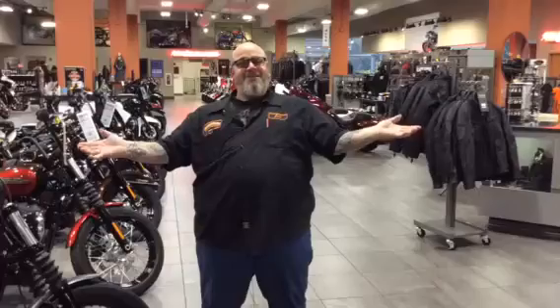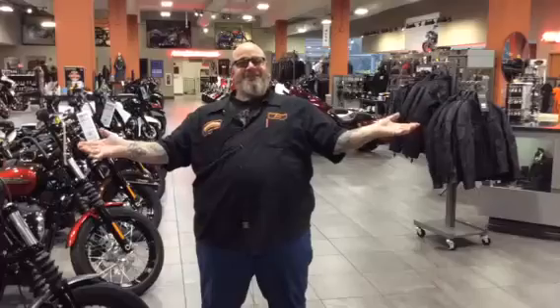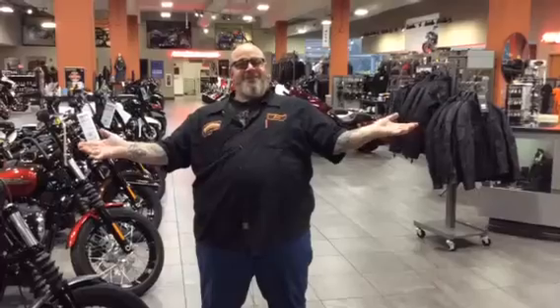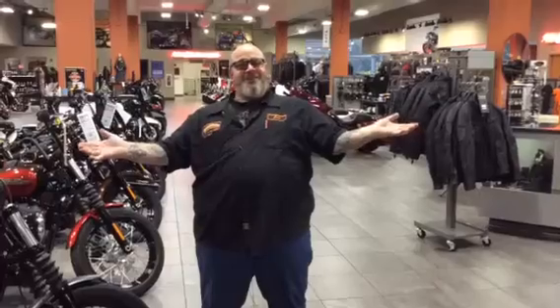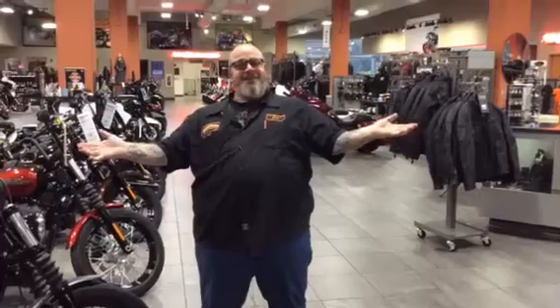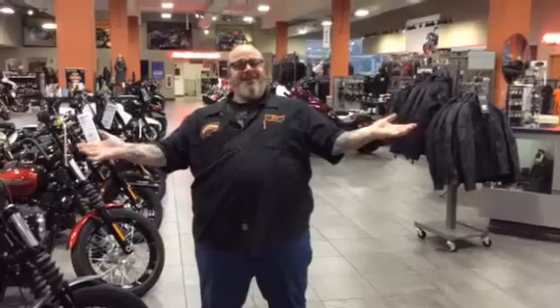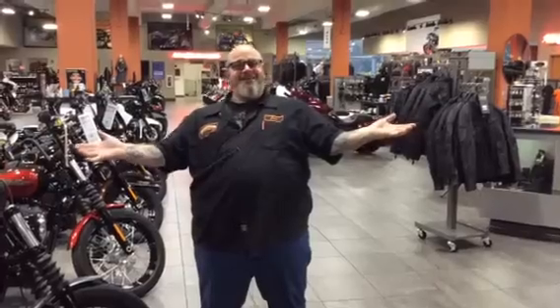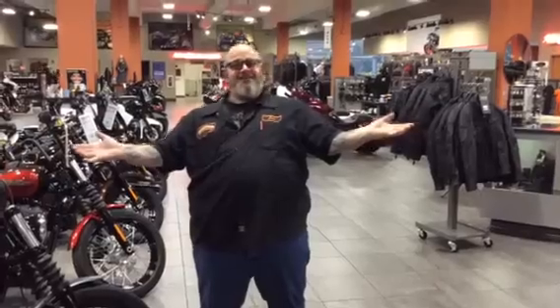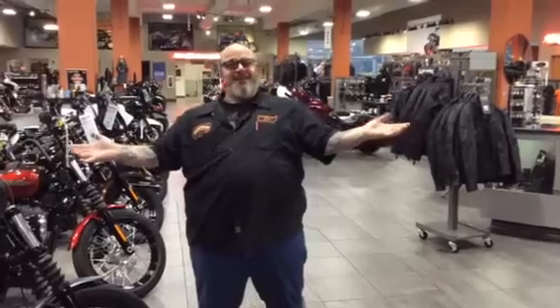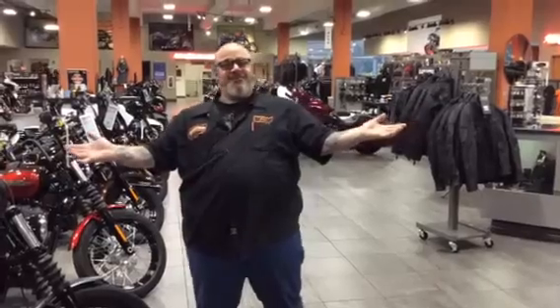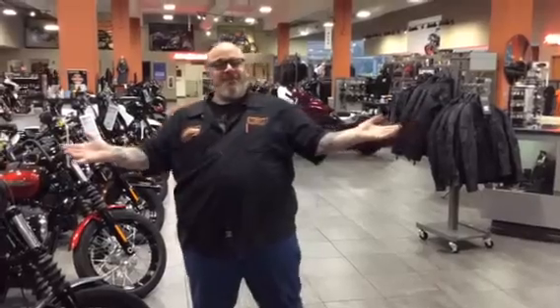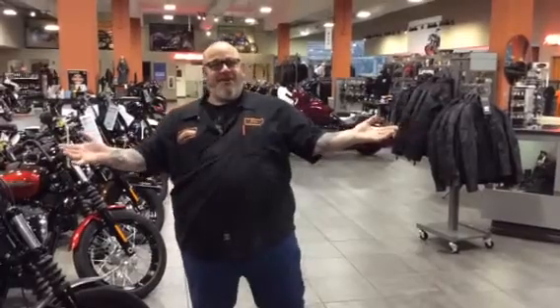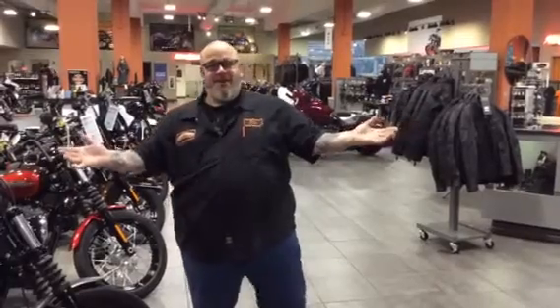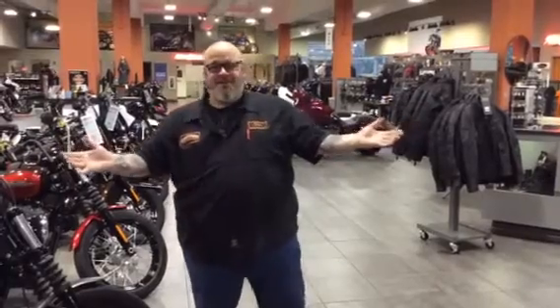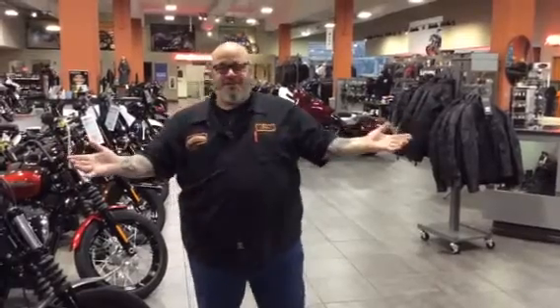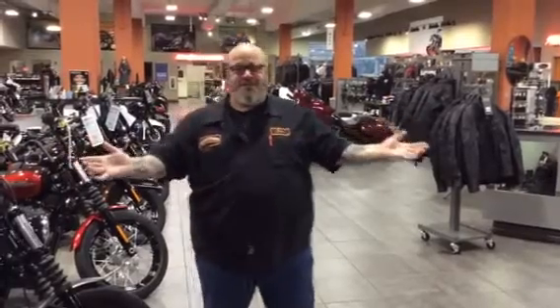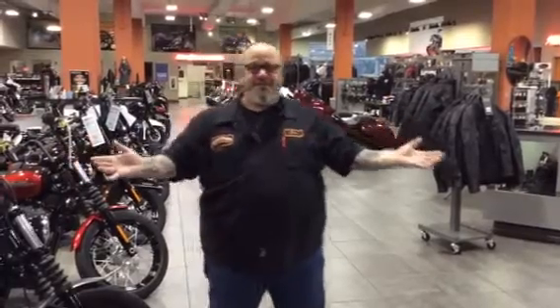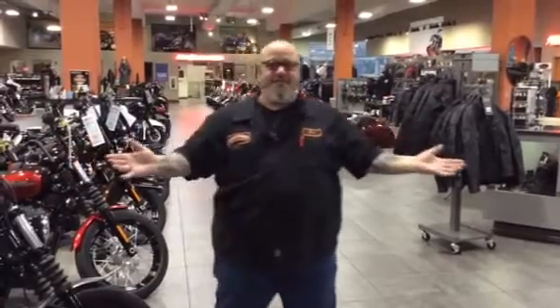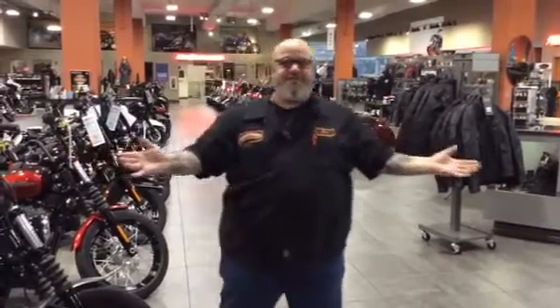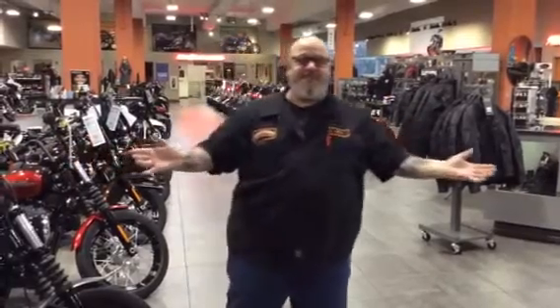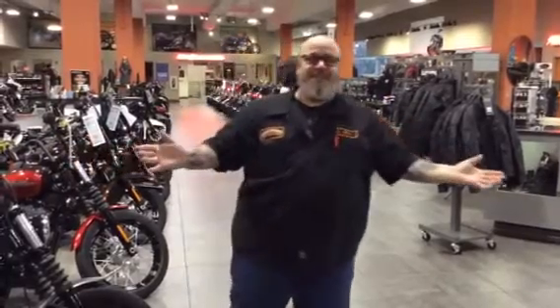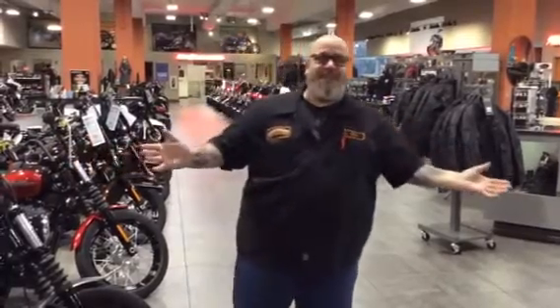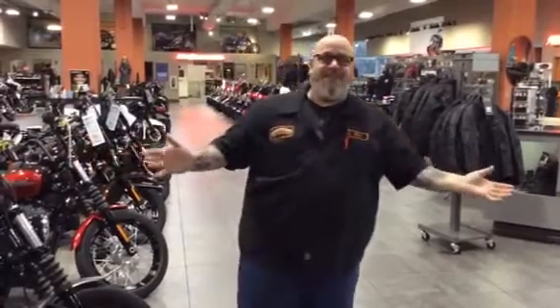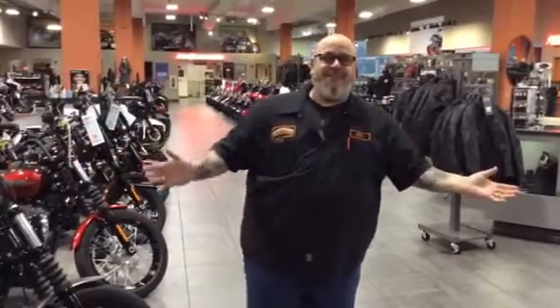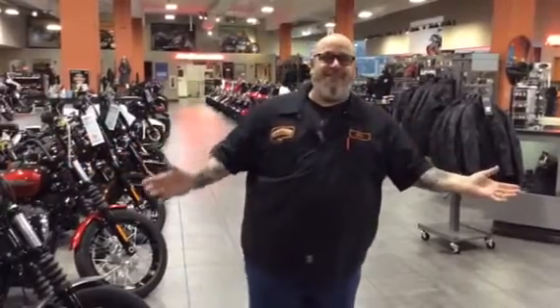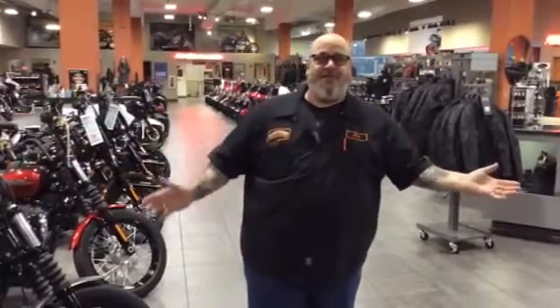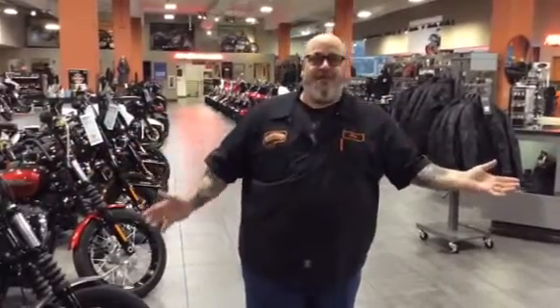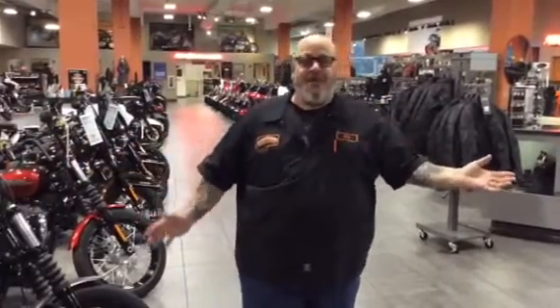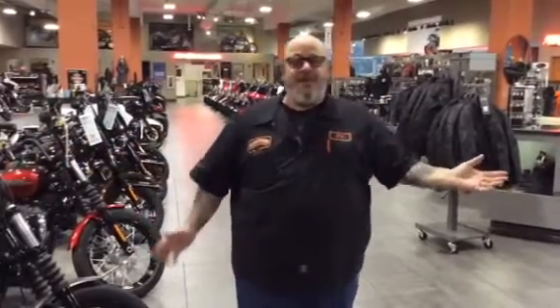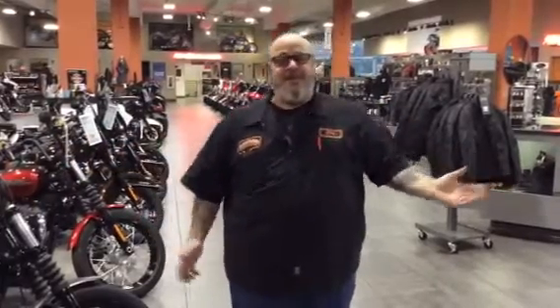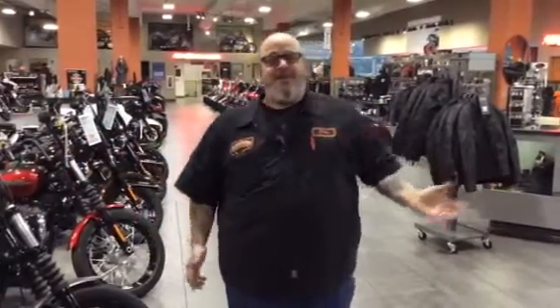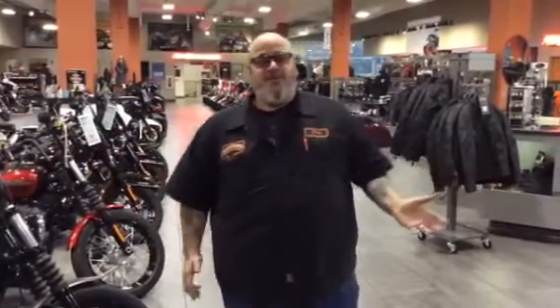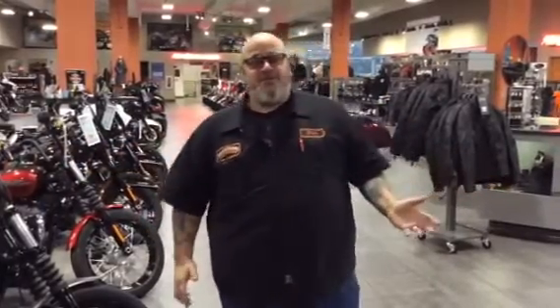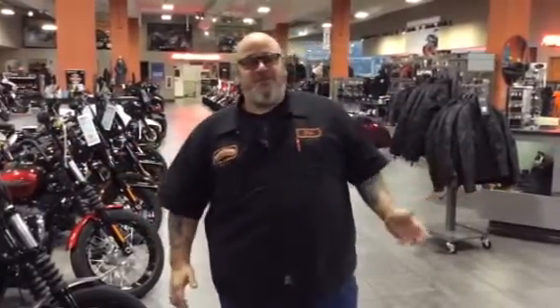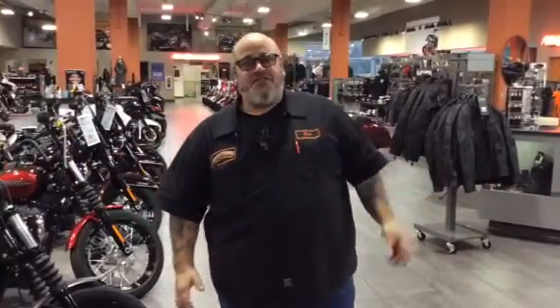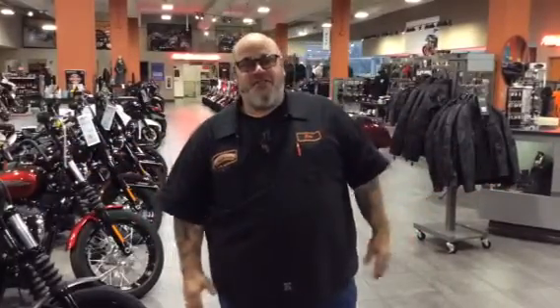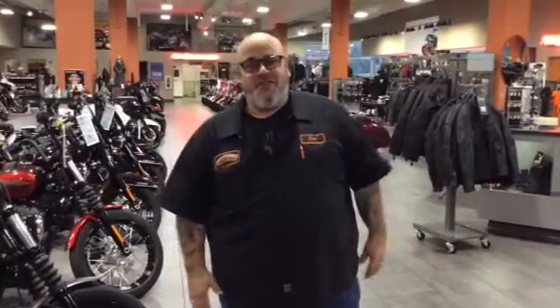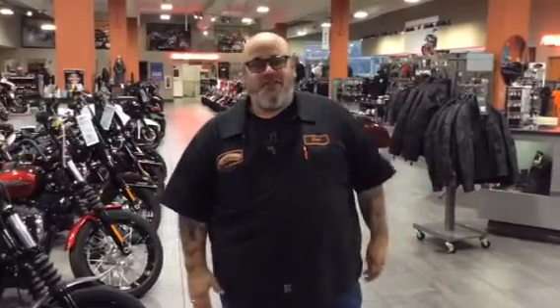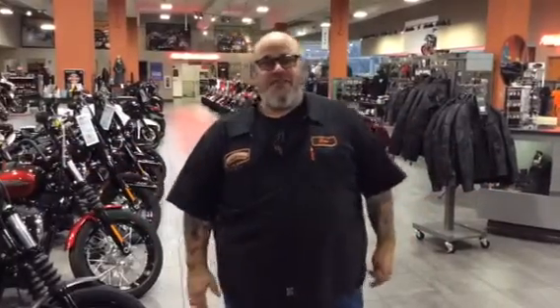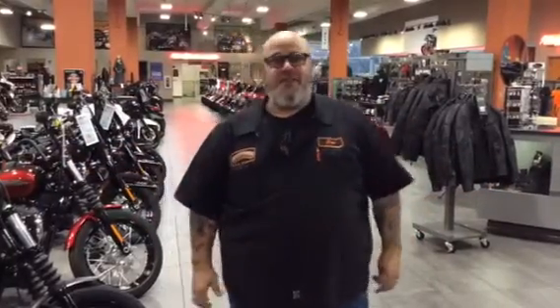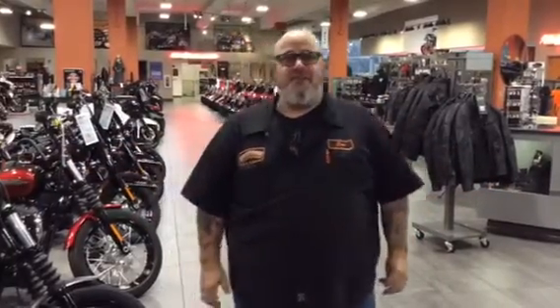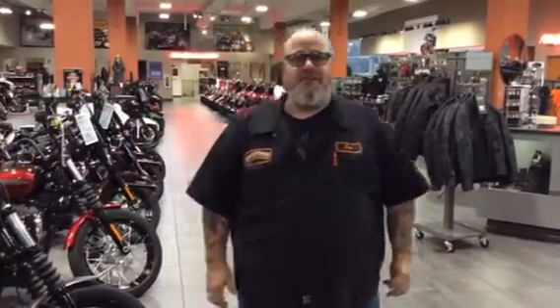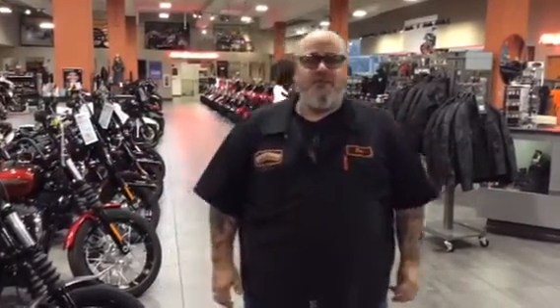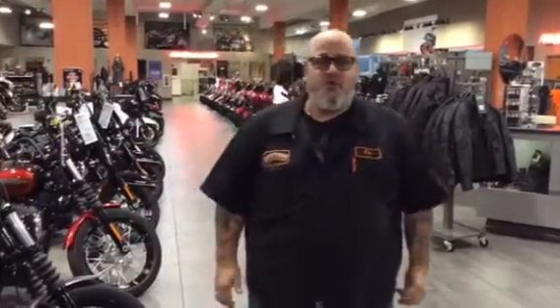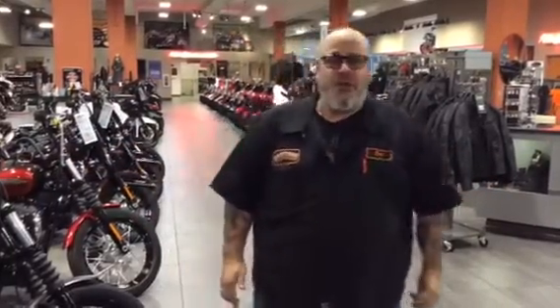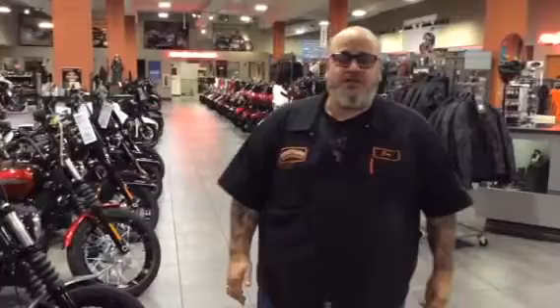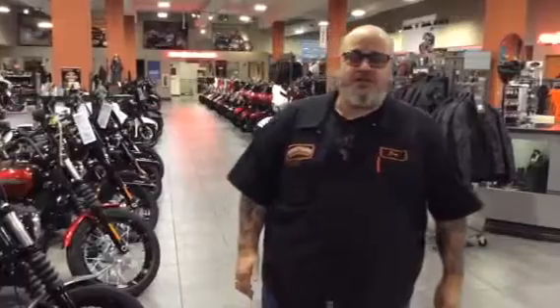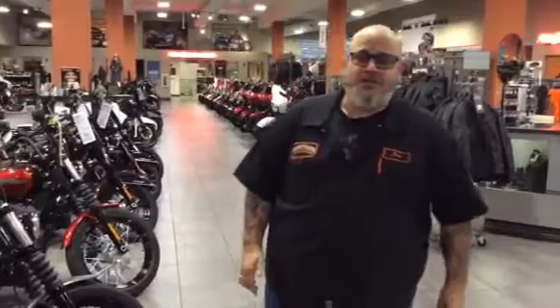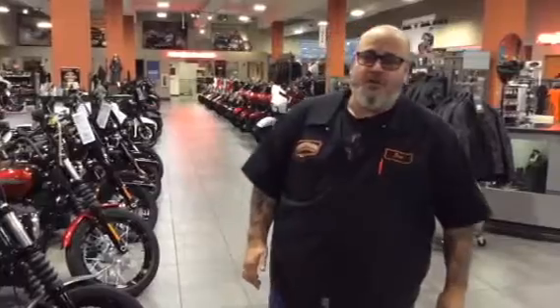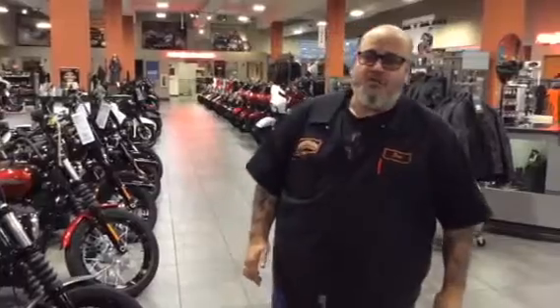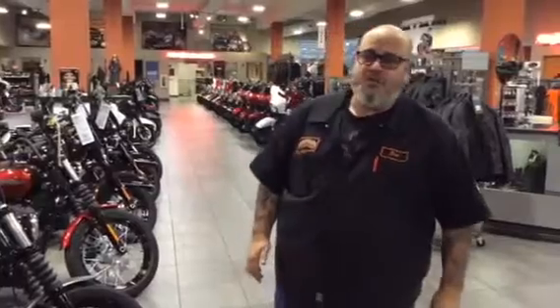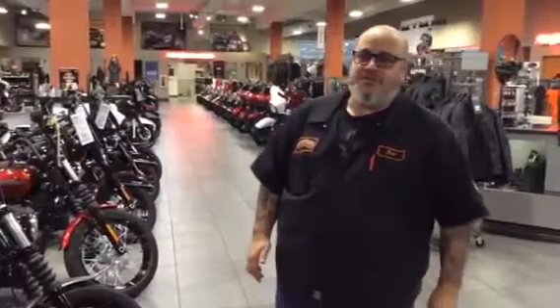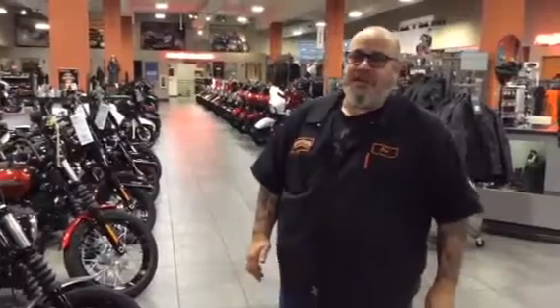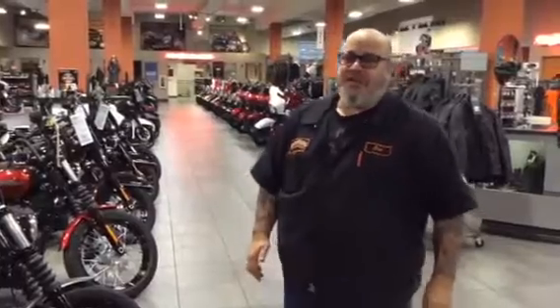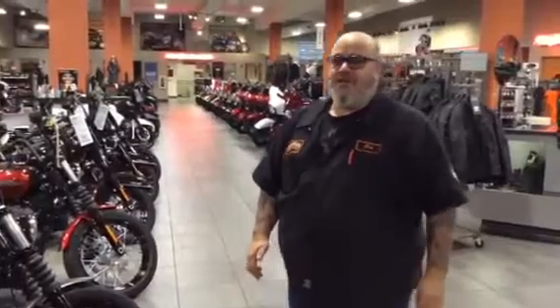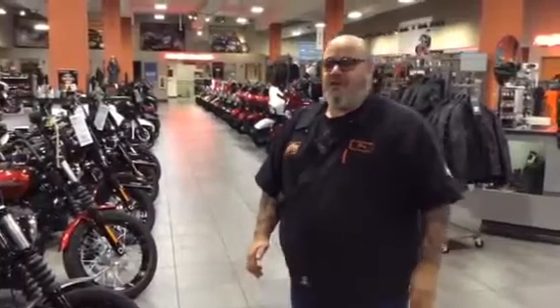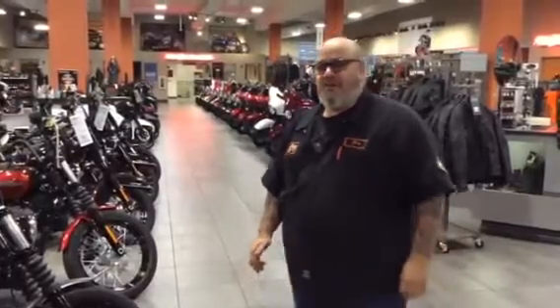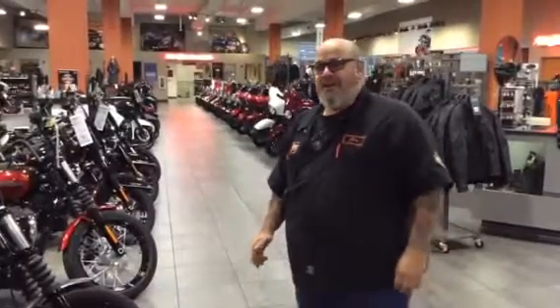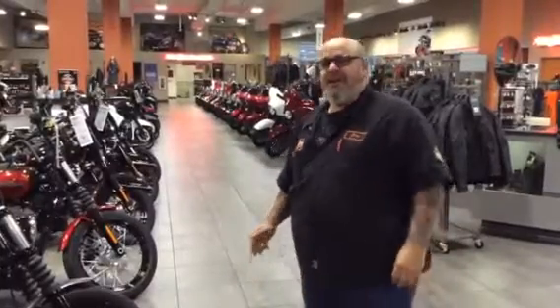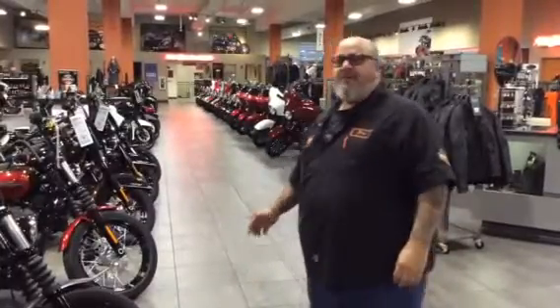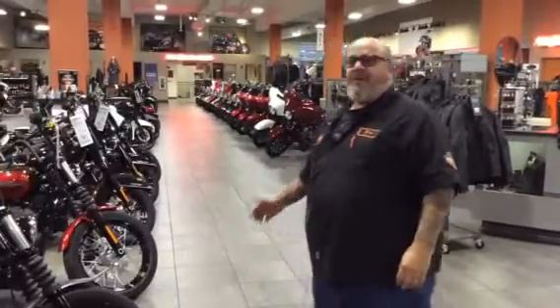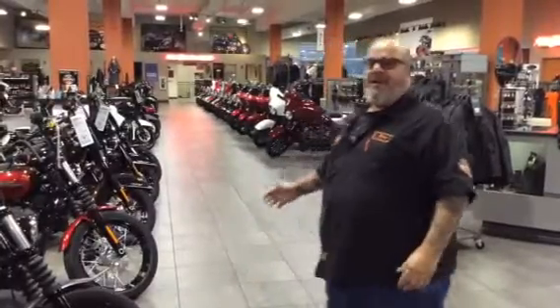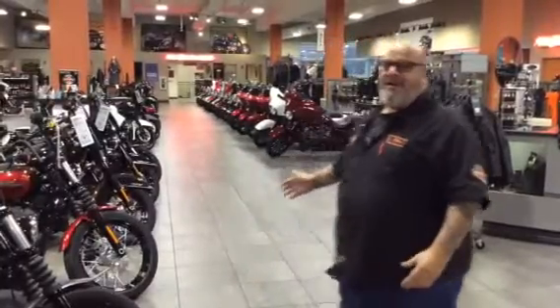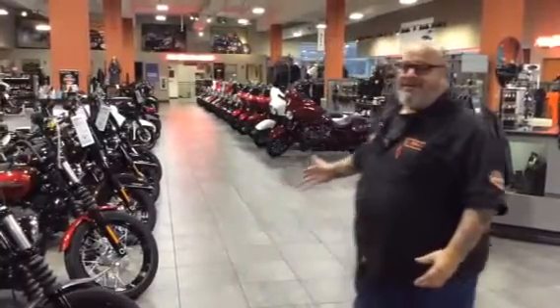Hey, what's going on guys? Big Joe at Heritage Harley-Davidson in Lyle, Illinois. We're just going to show you a little bit of the new showroom. Take a look behind me, guys.